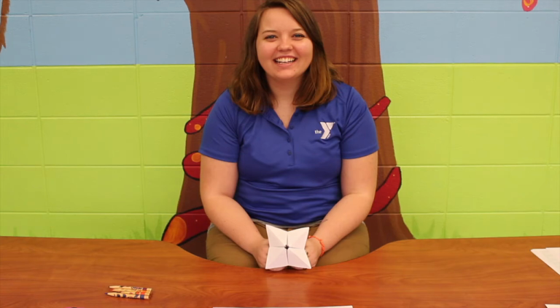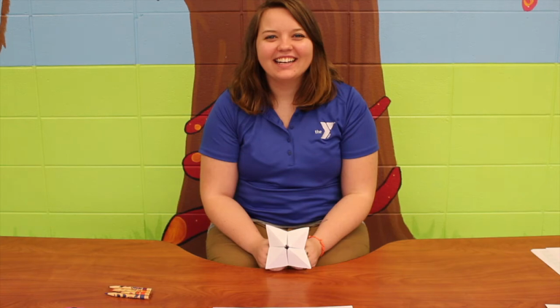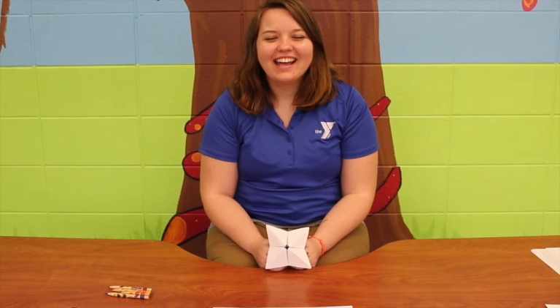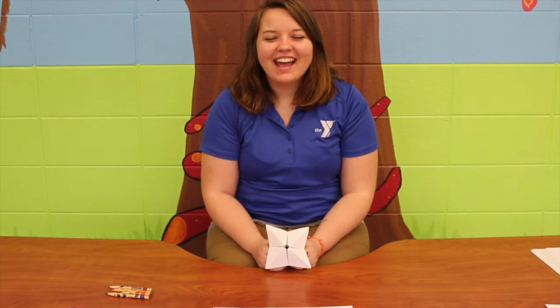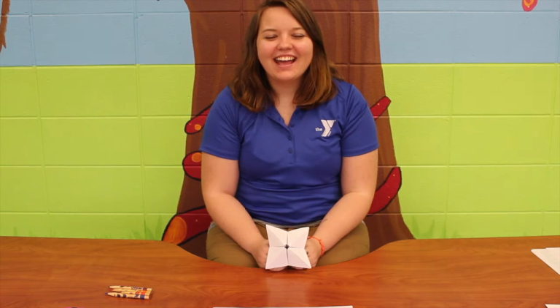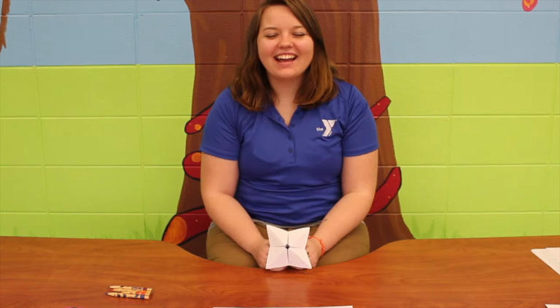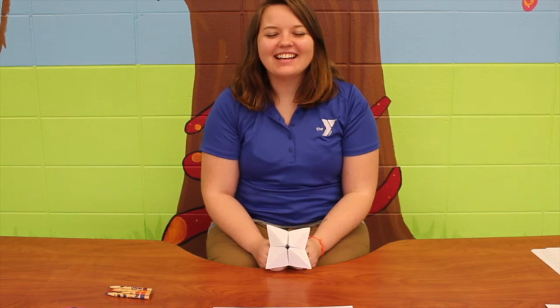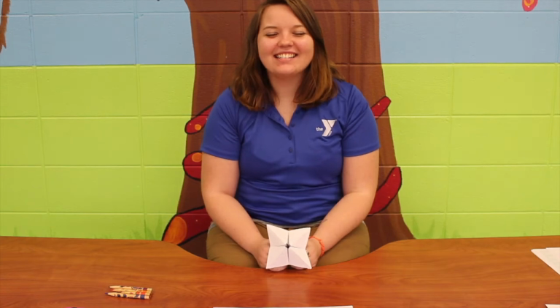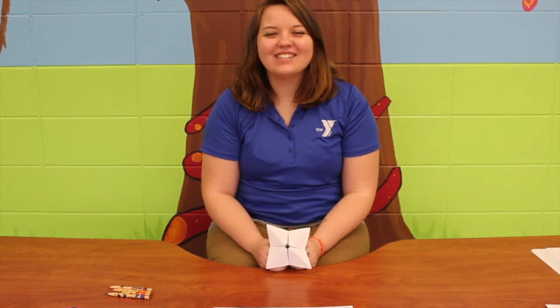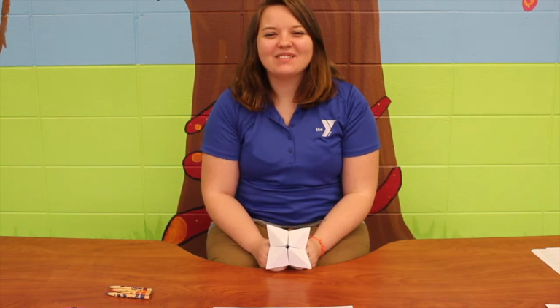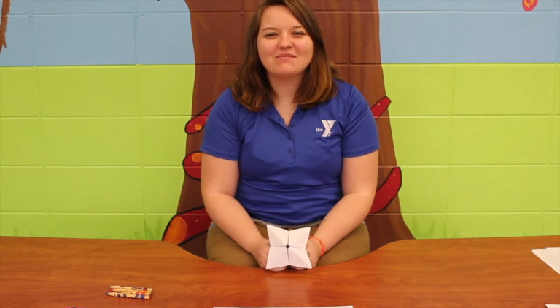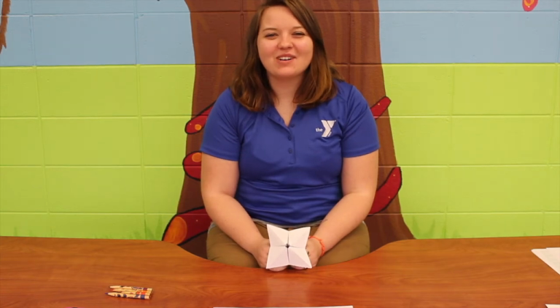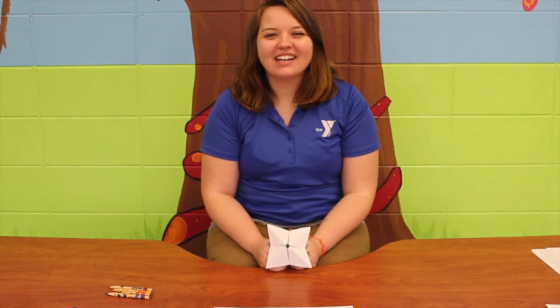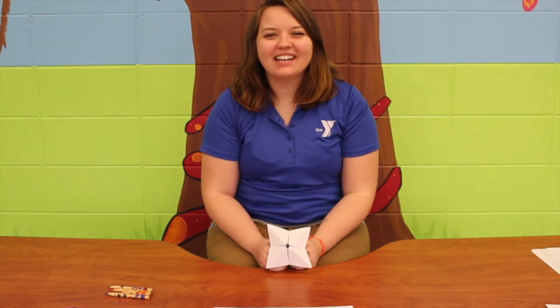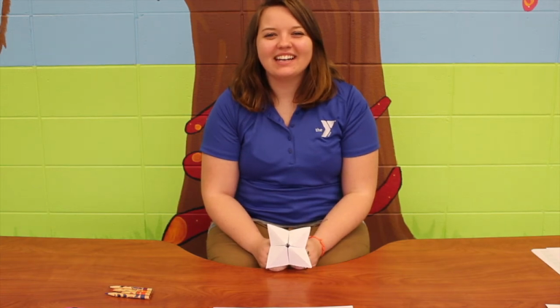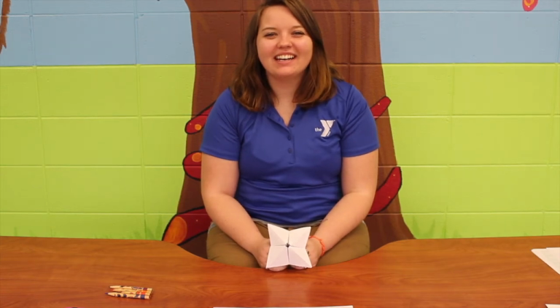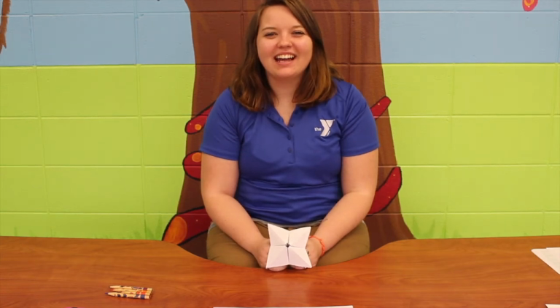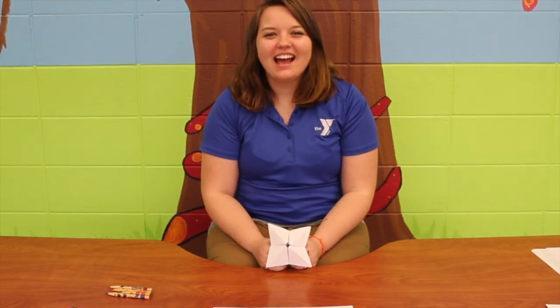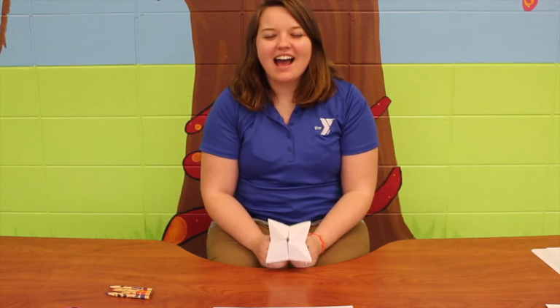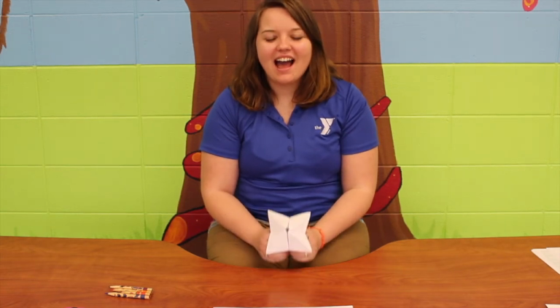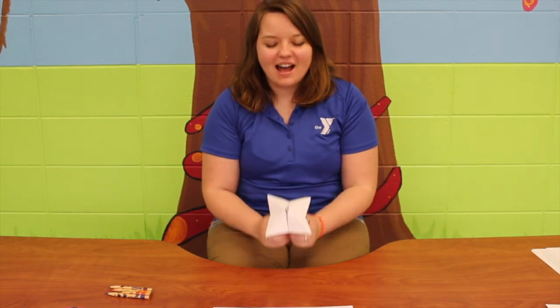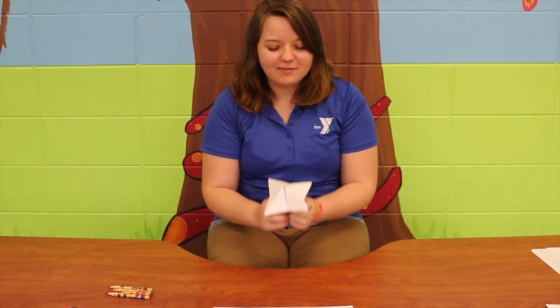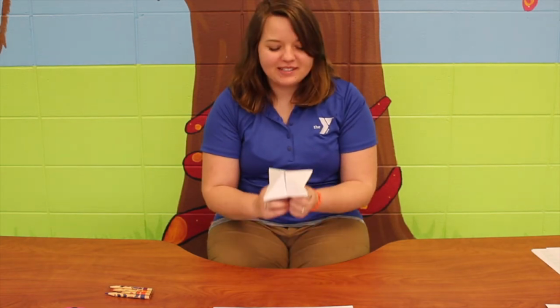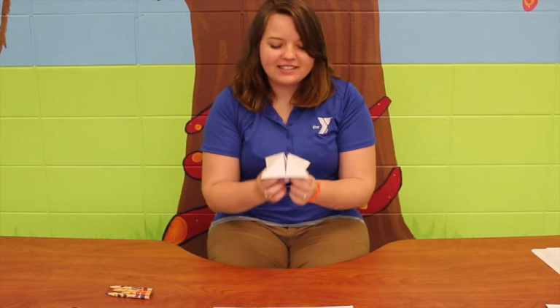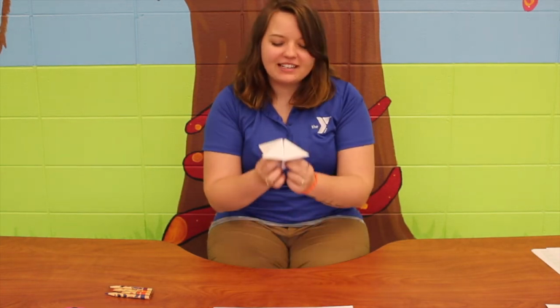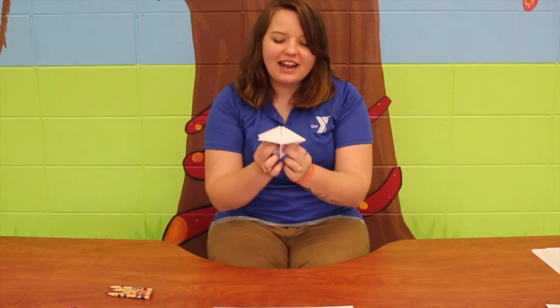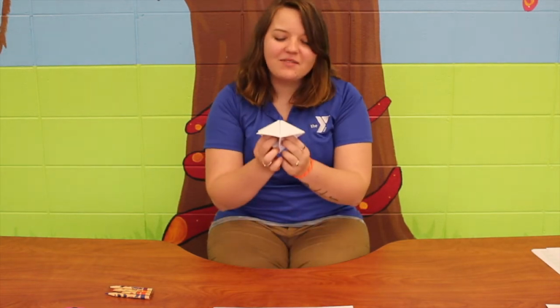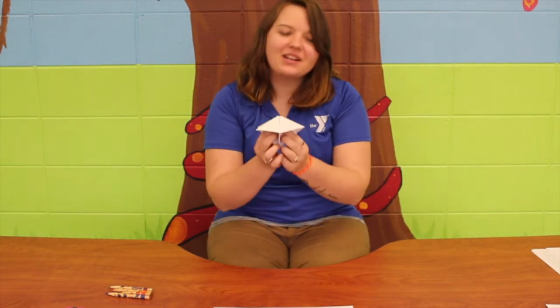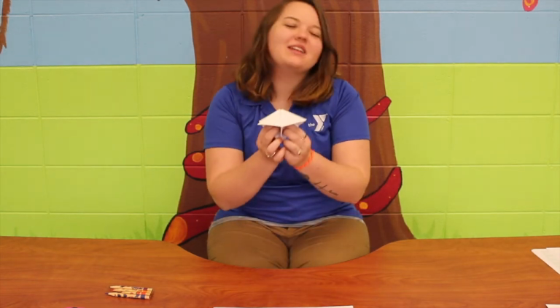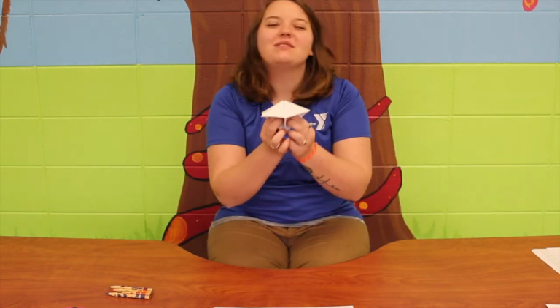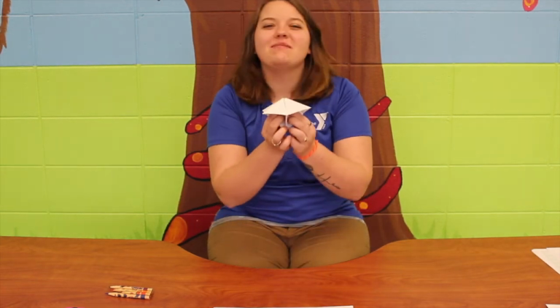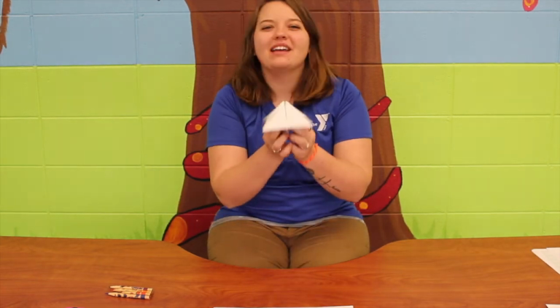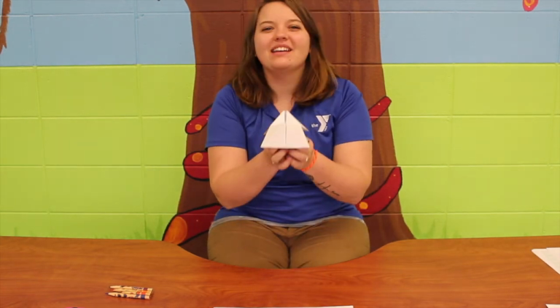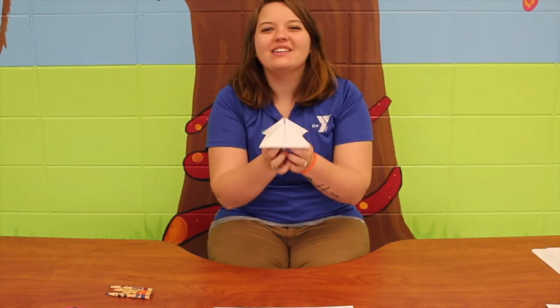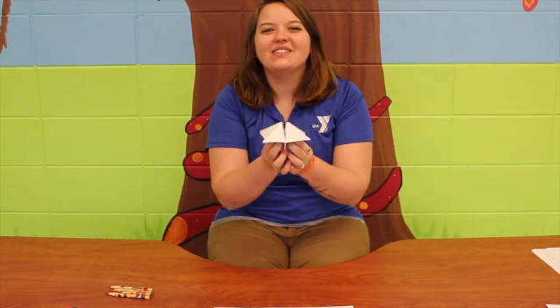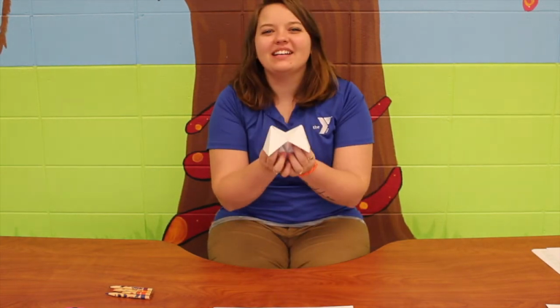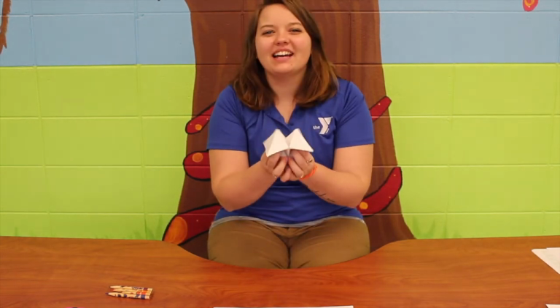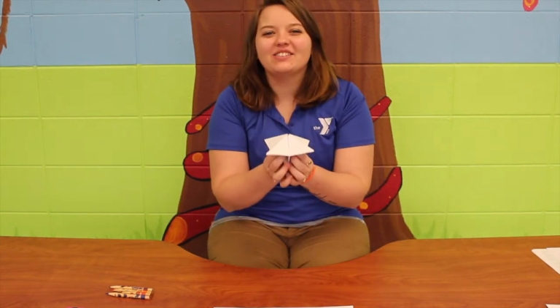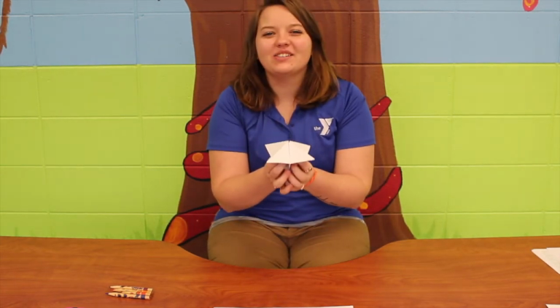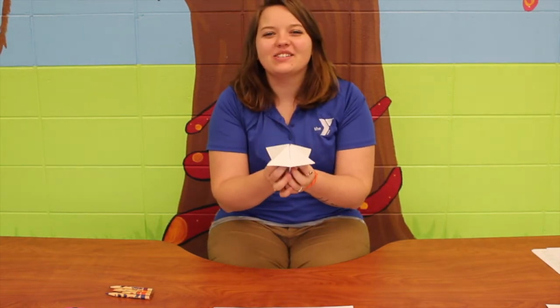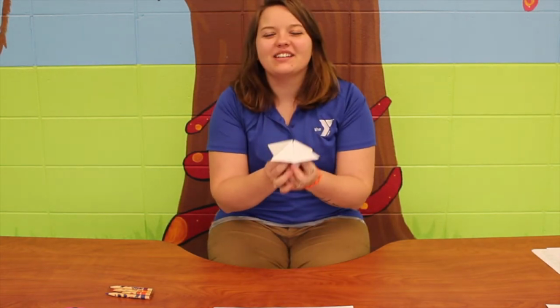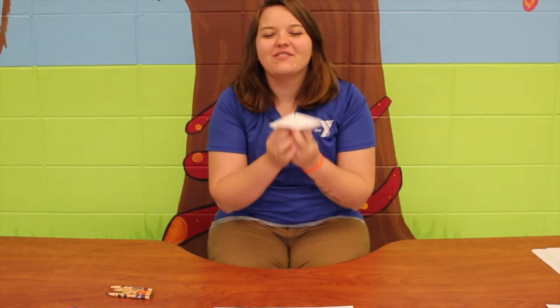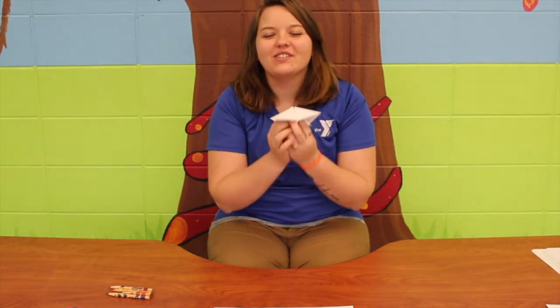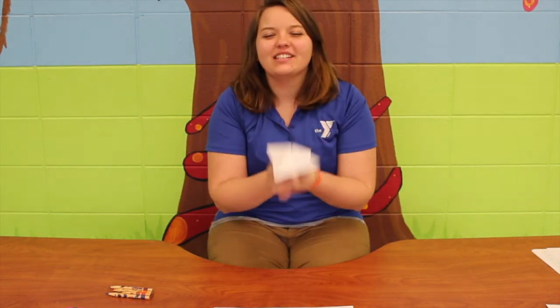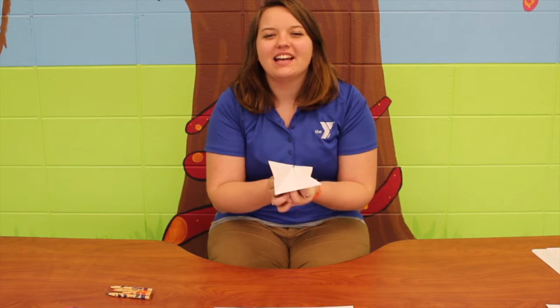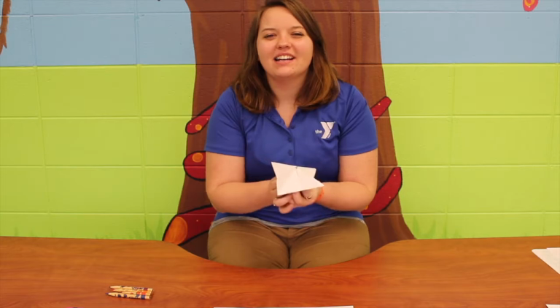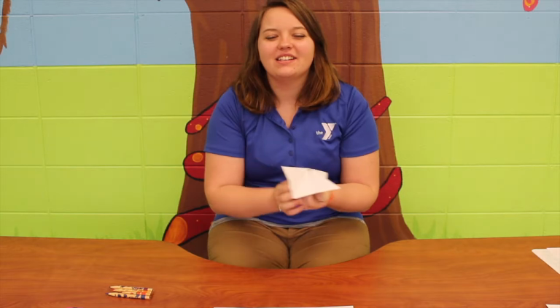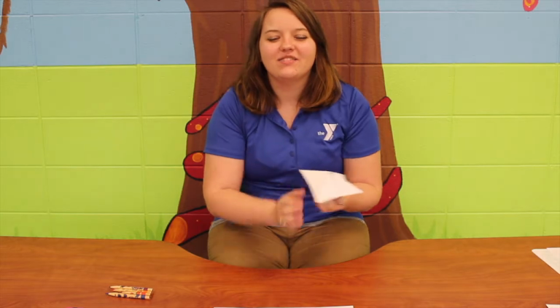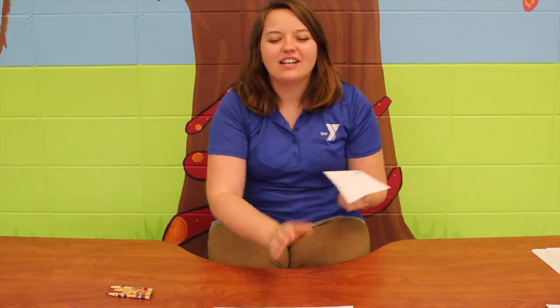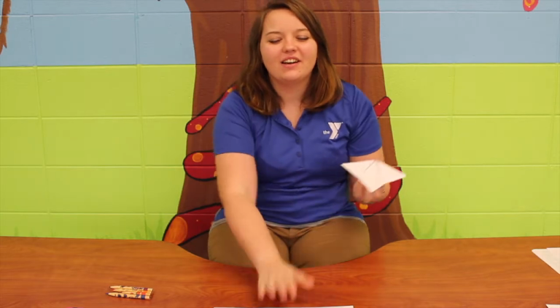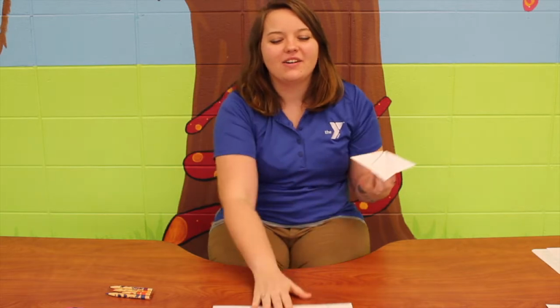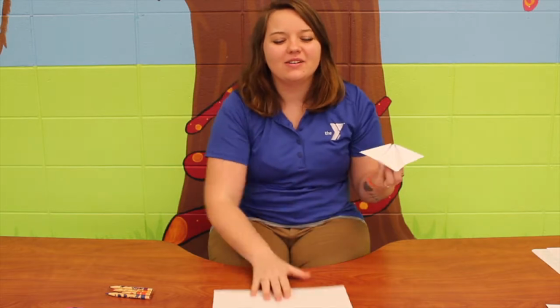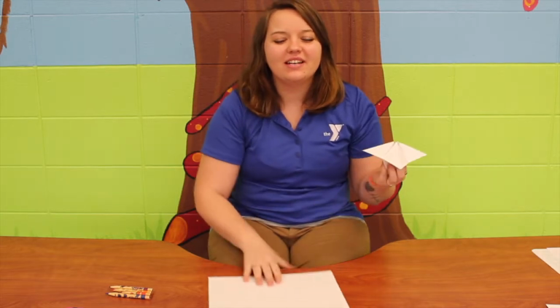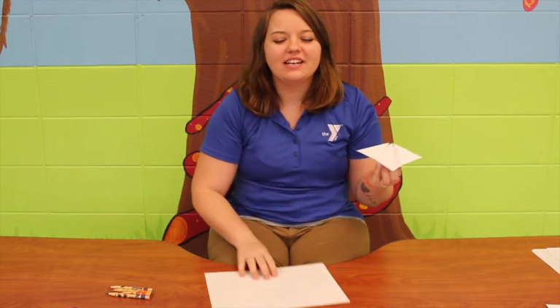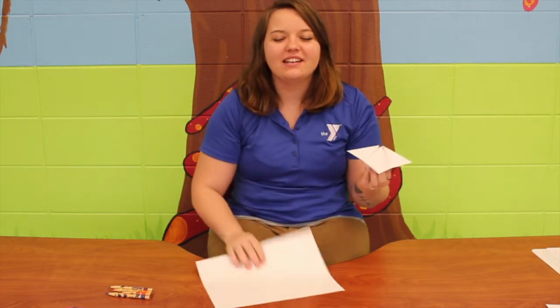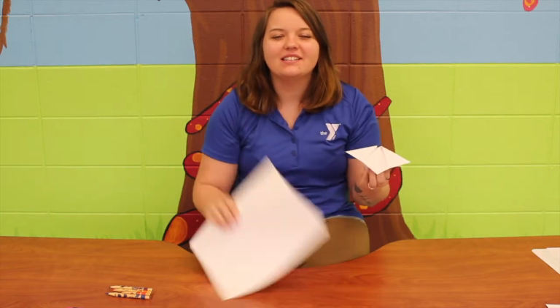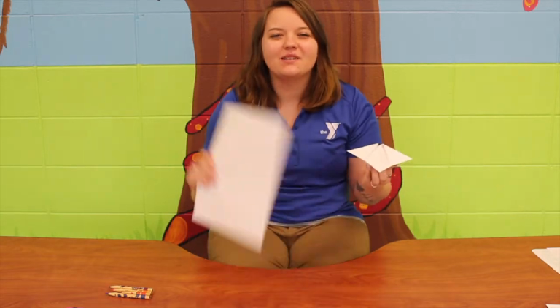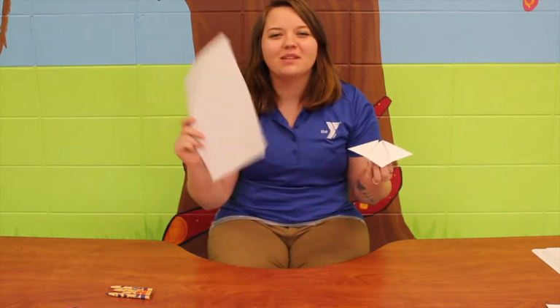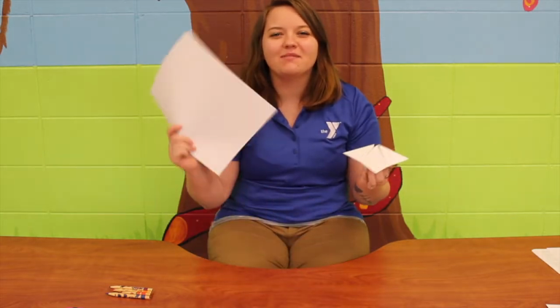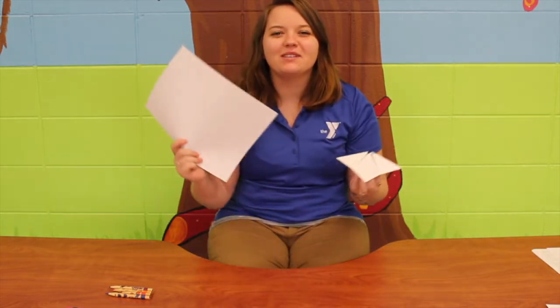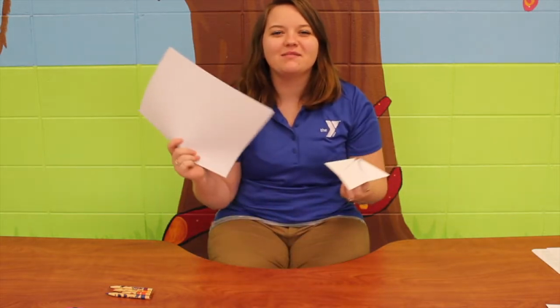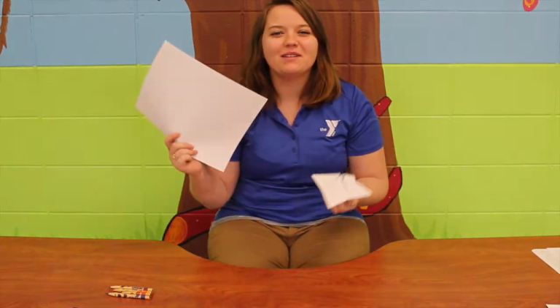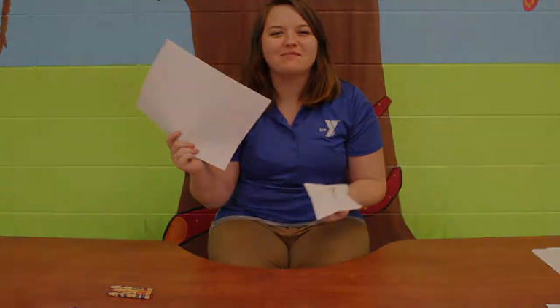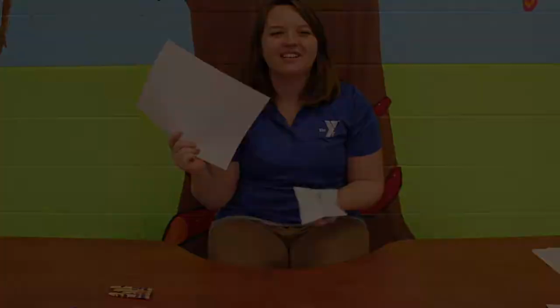Hey guys, it's Miss Morgan. Today we're going to be making cootie catchers, and for this activity all you need is a blank piece of paper.